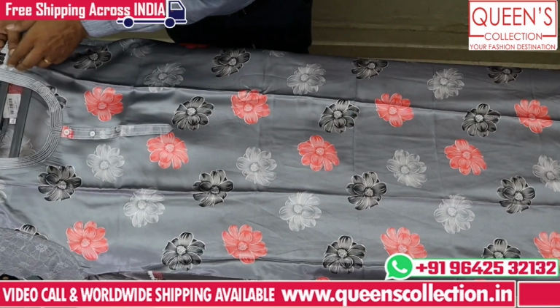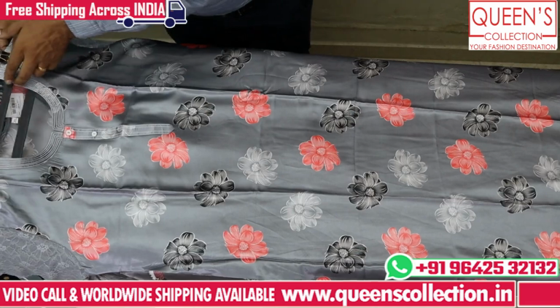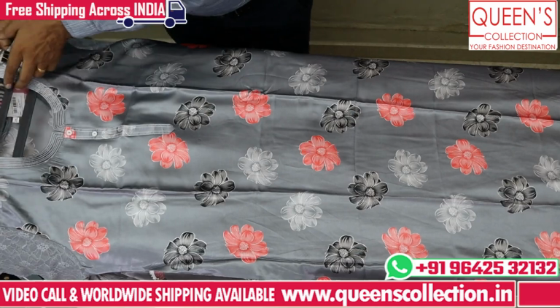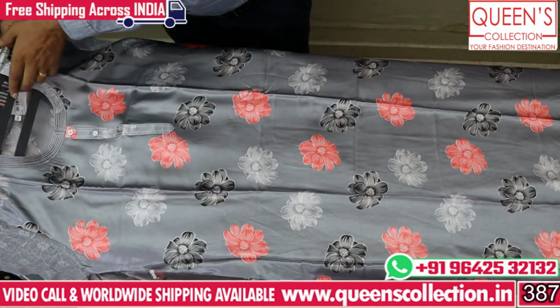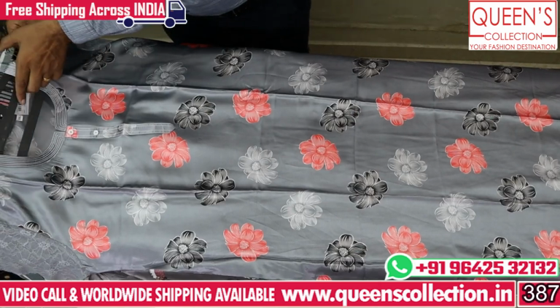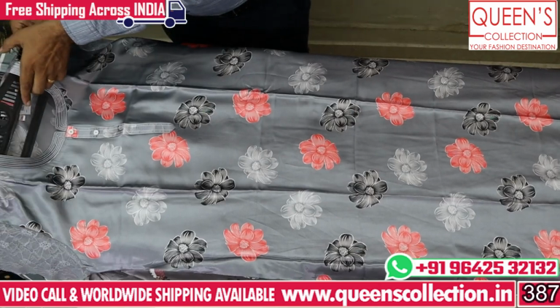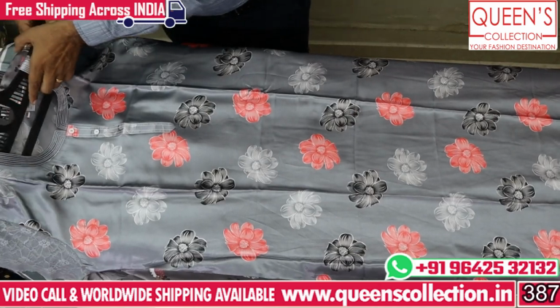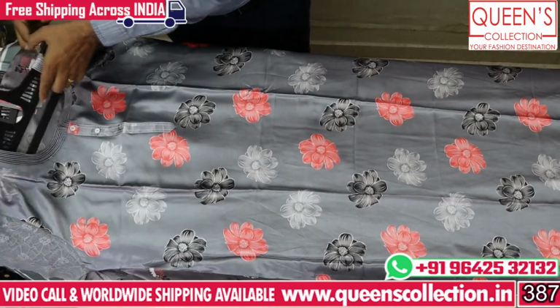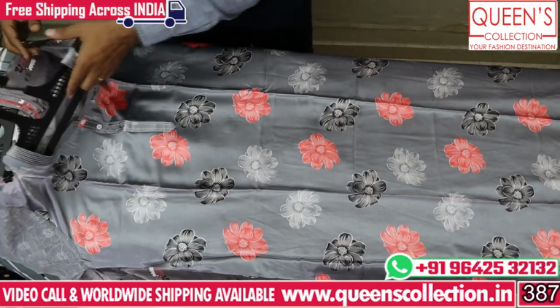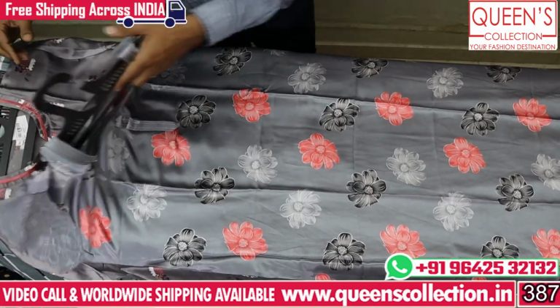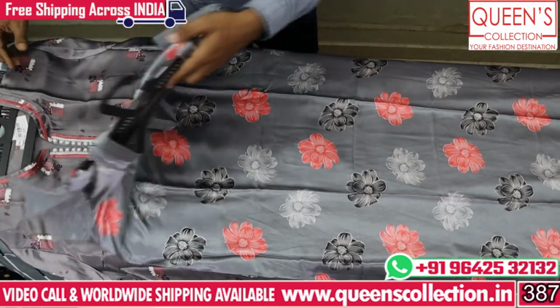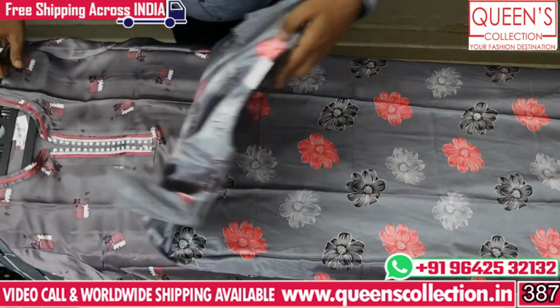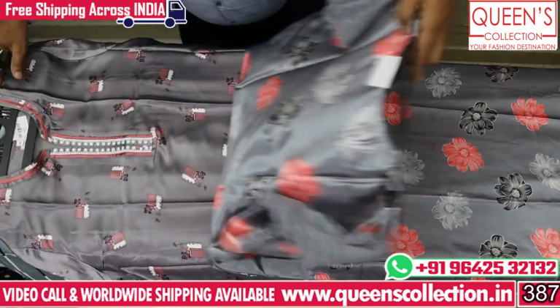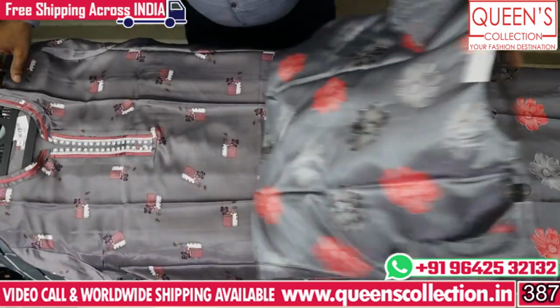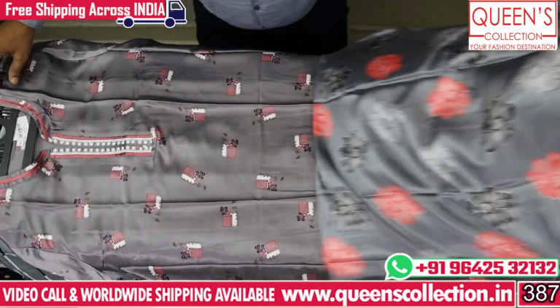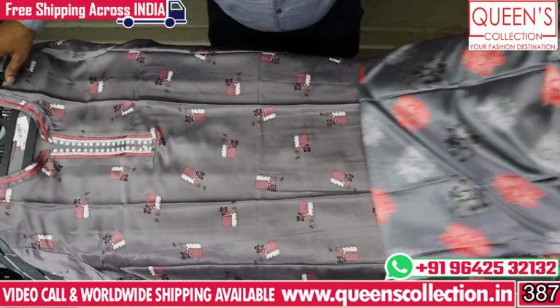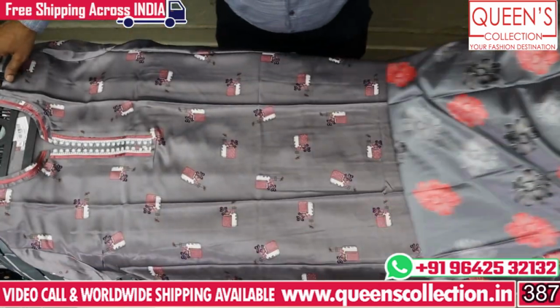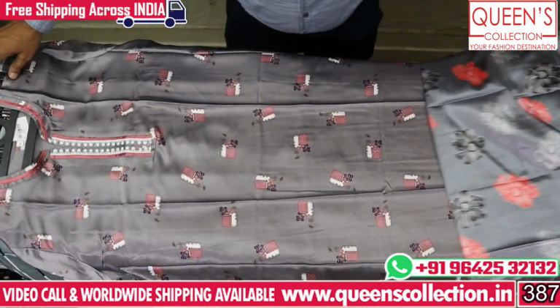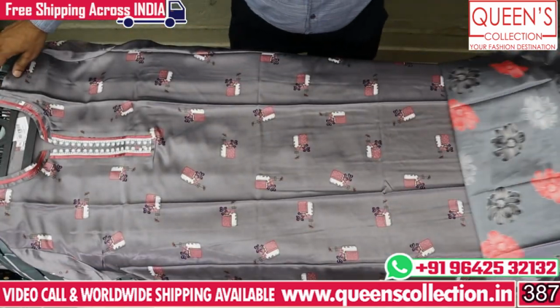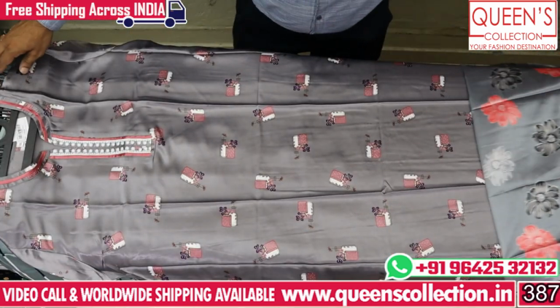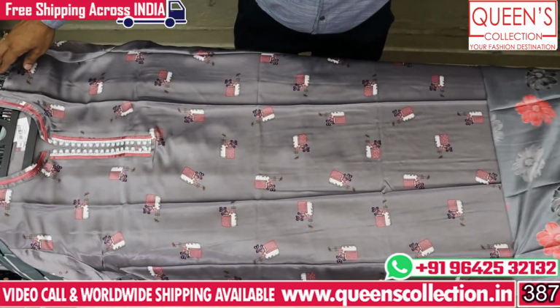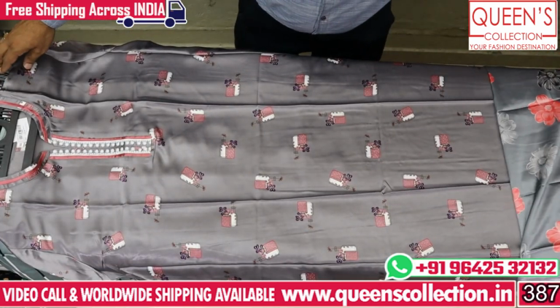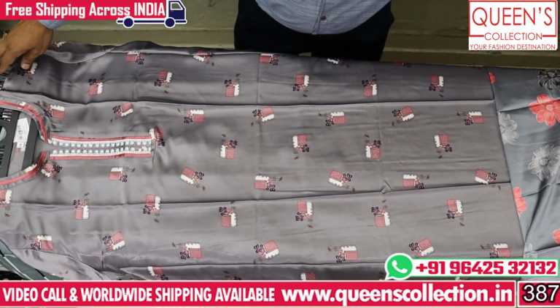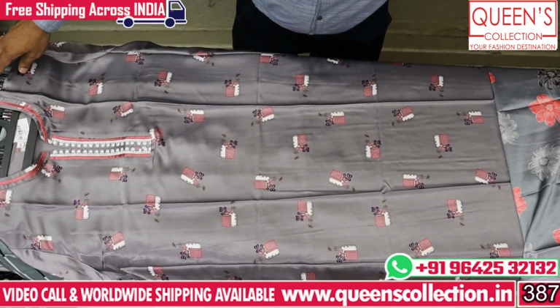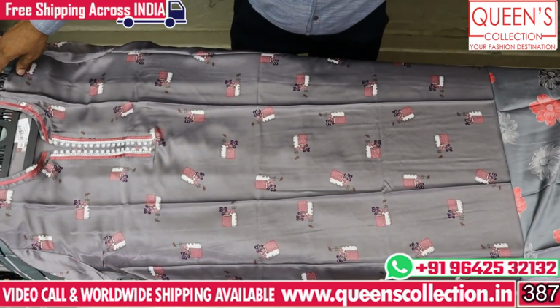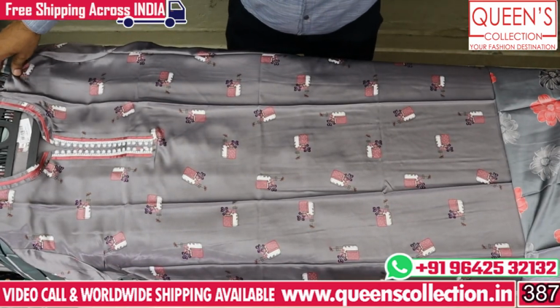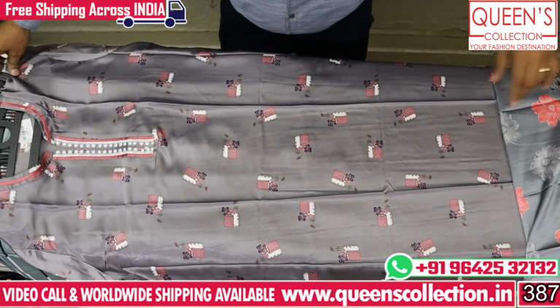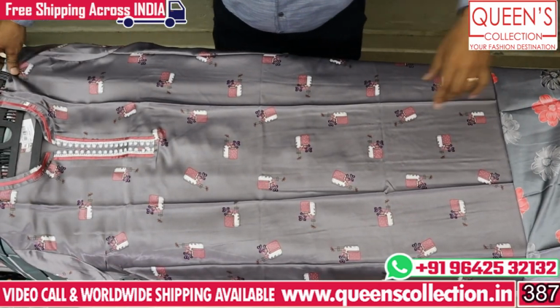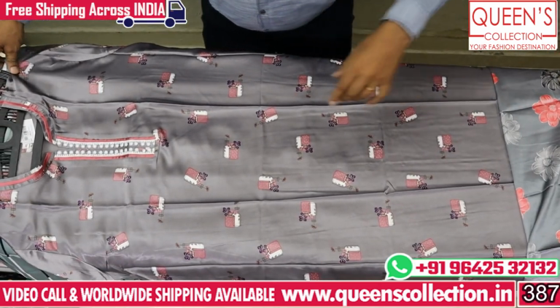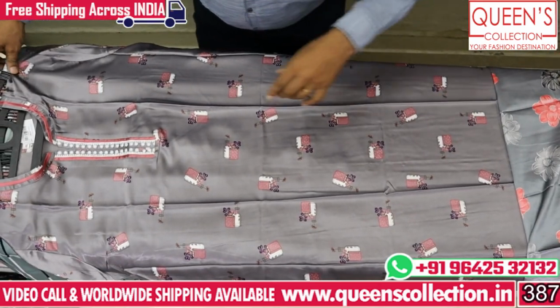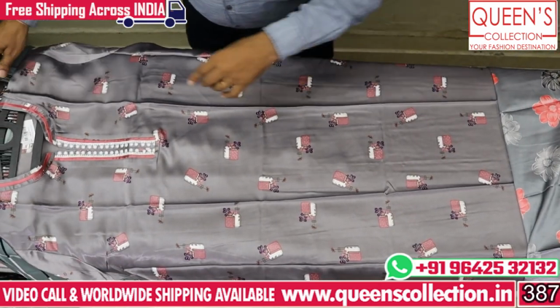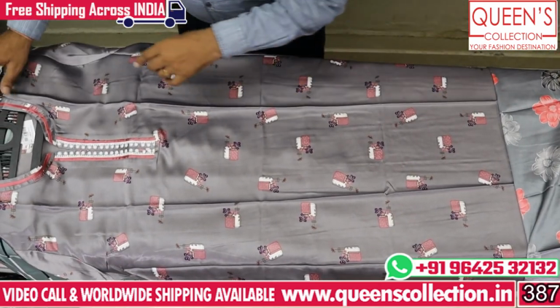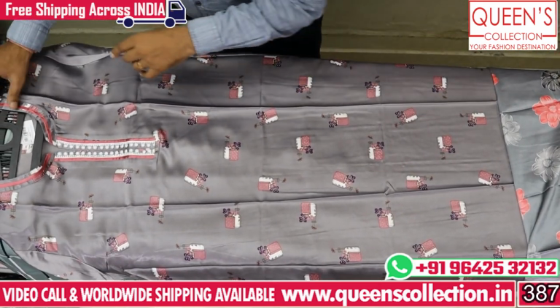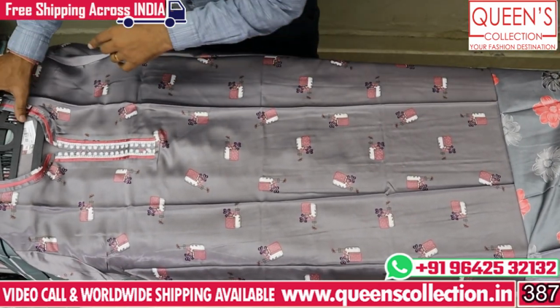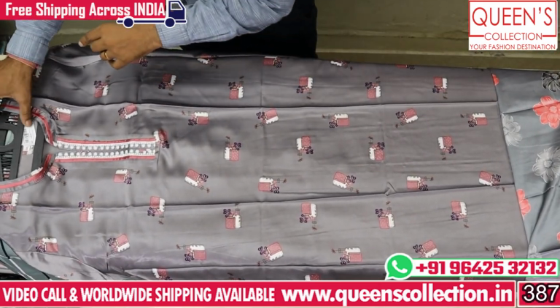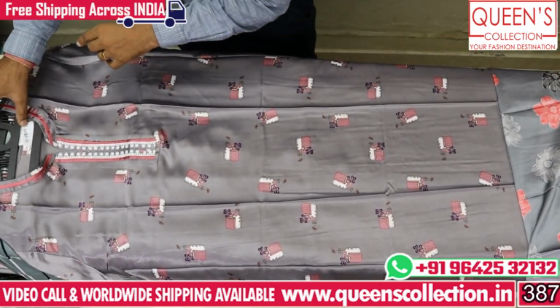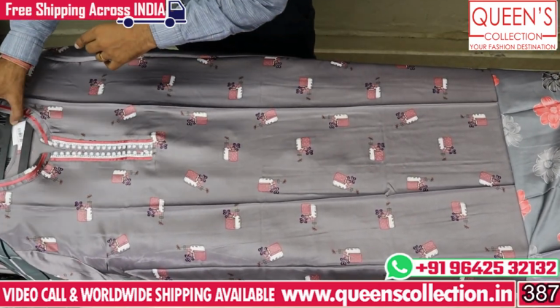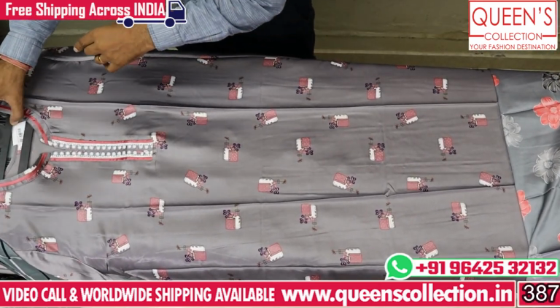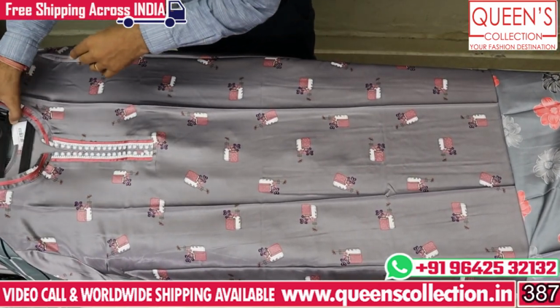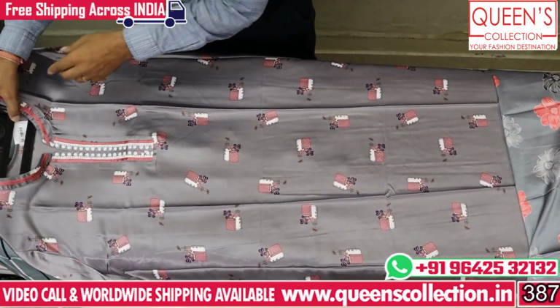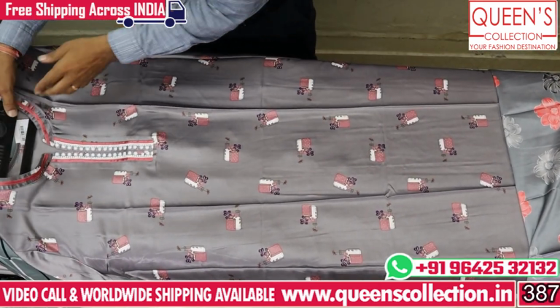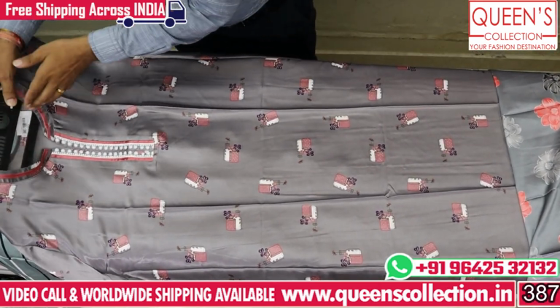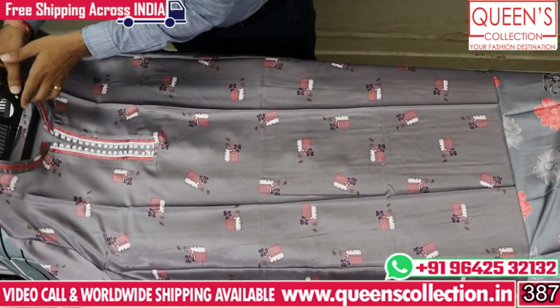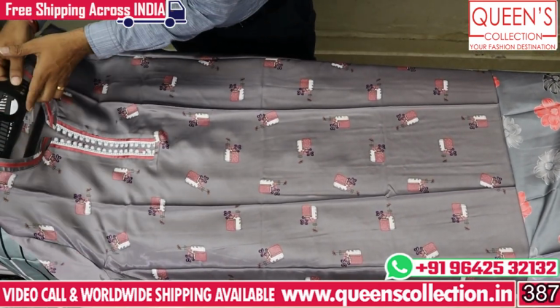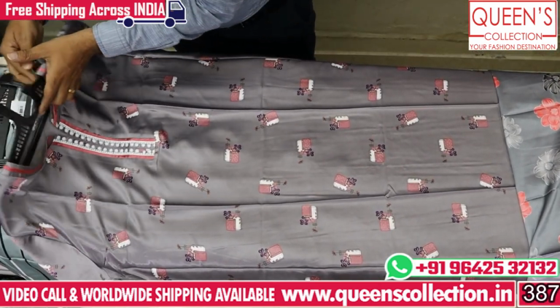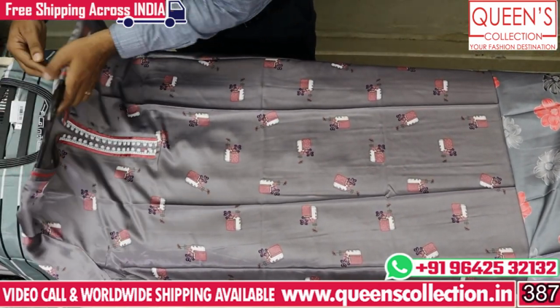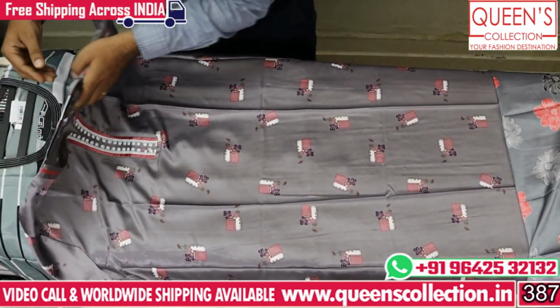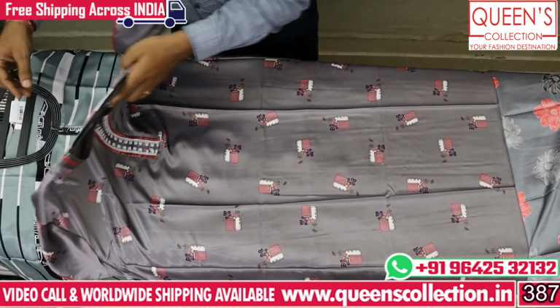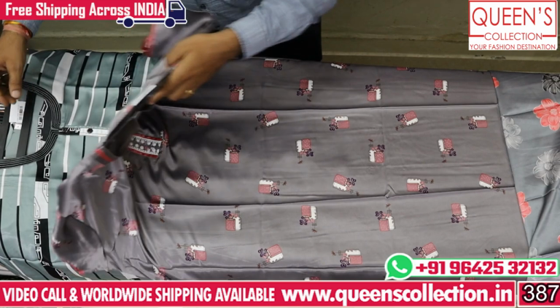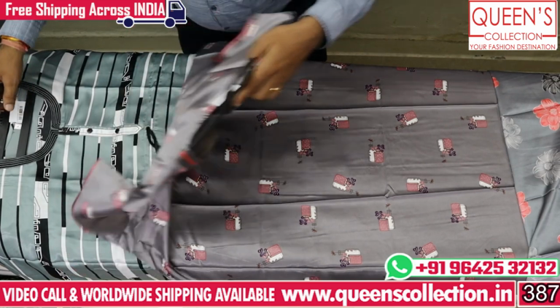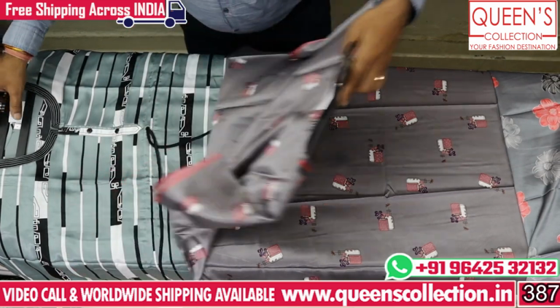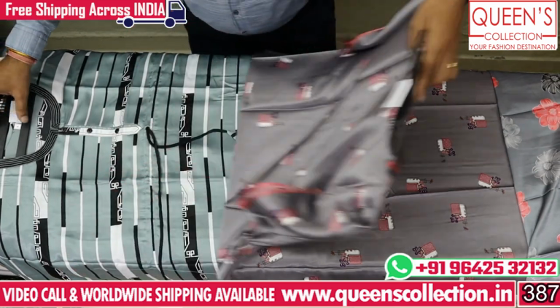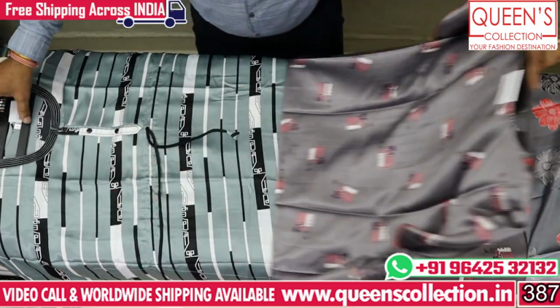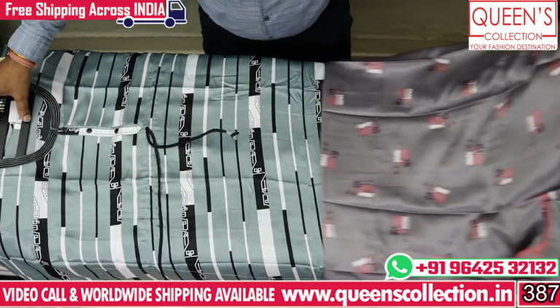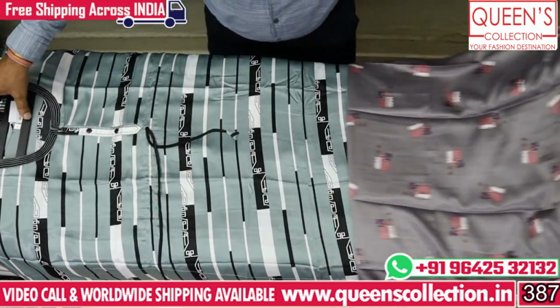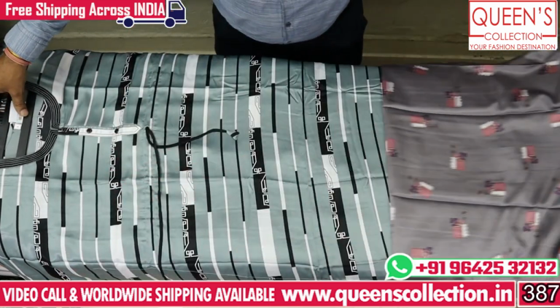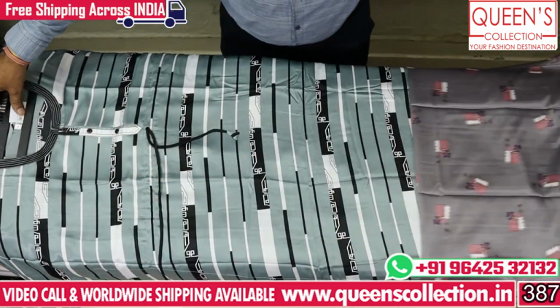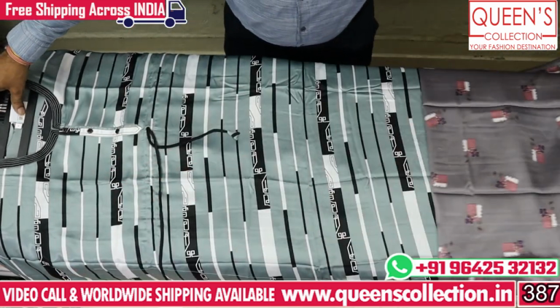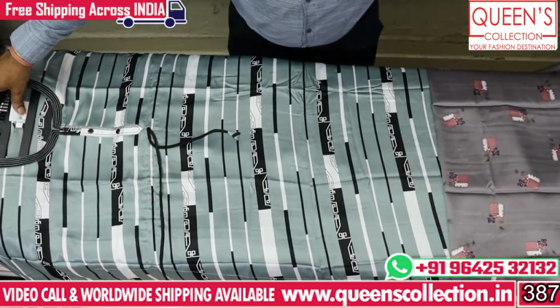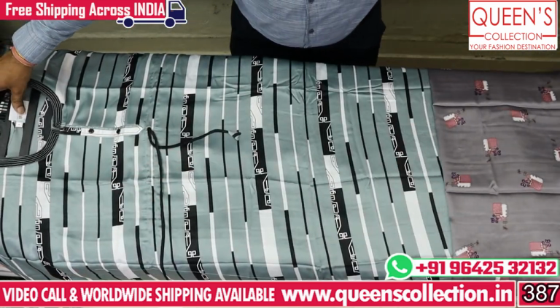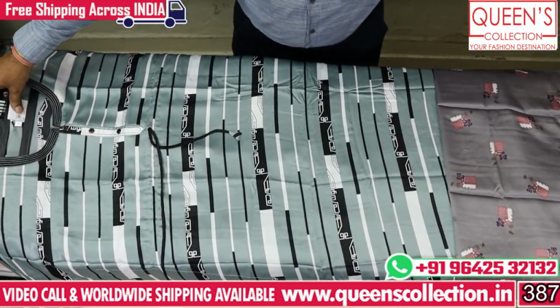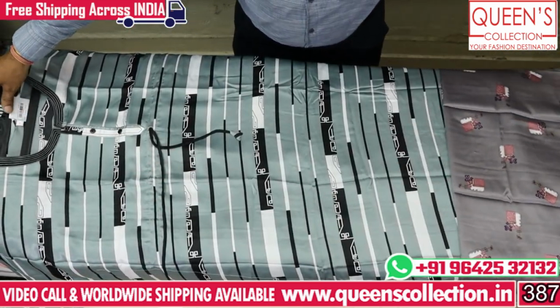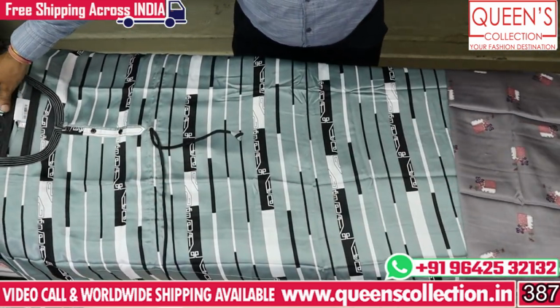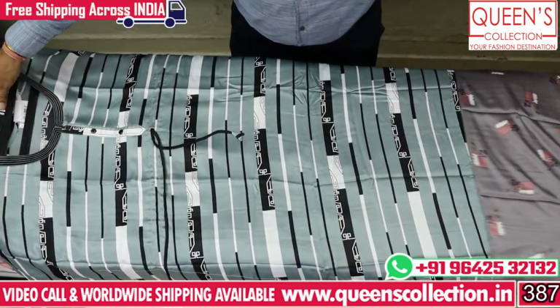Hi friends, welcome to Queen's Collection. I am a fashion destination. Welcome to the Queen's Collection, thank you very much for your continuous support.